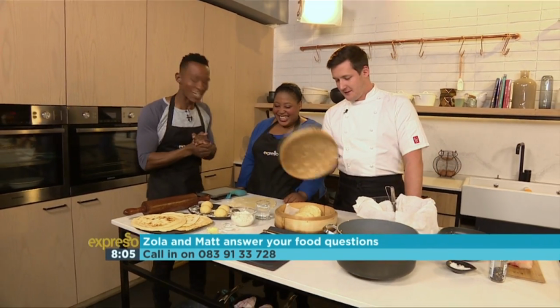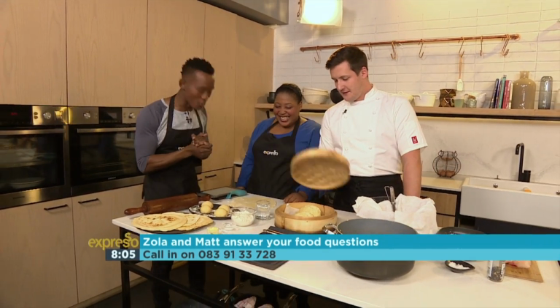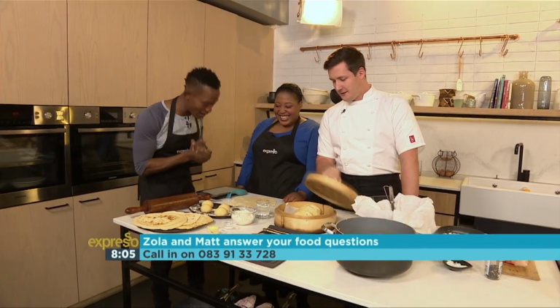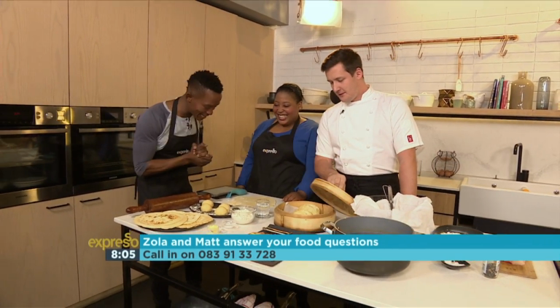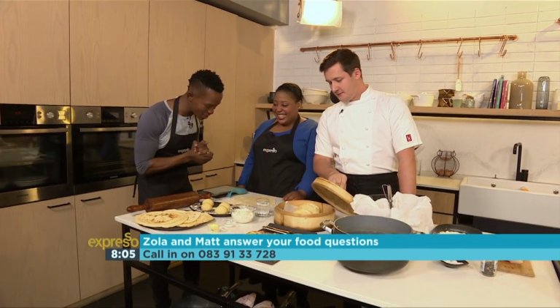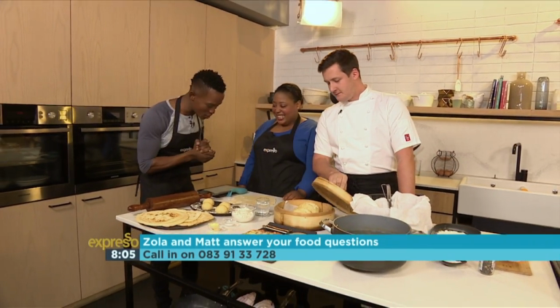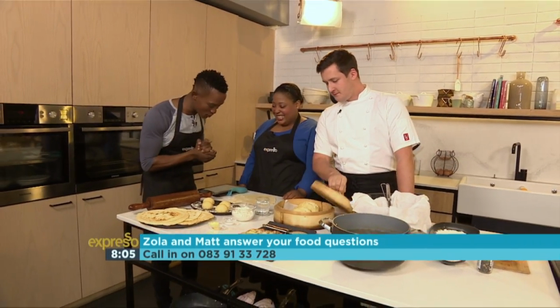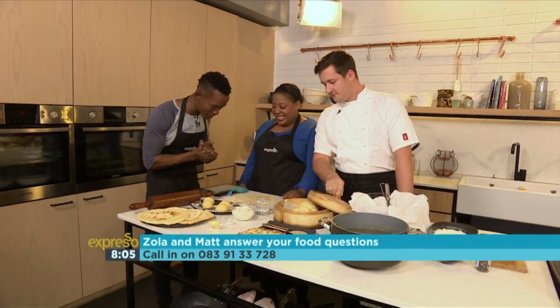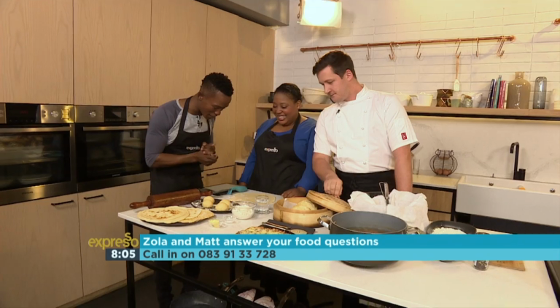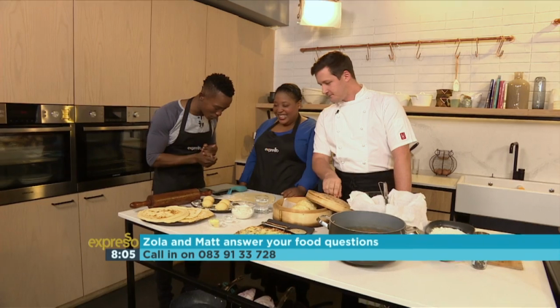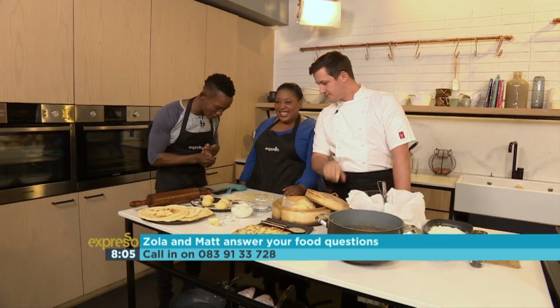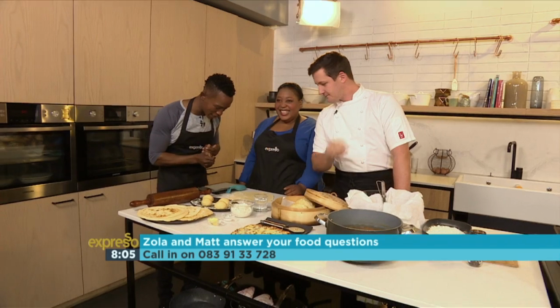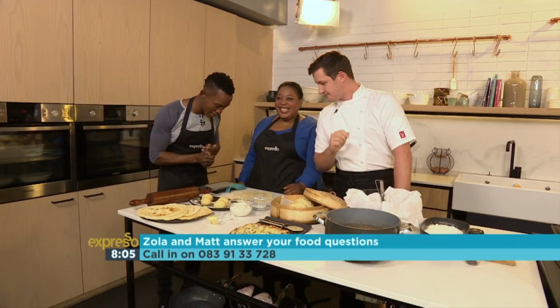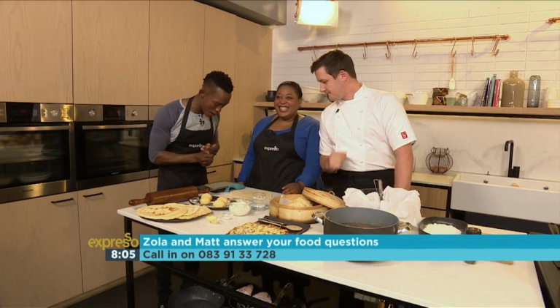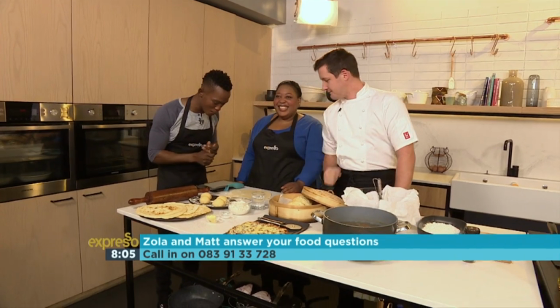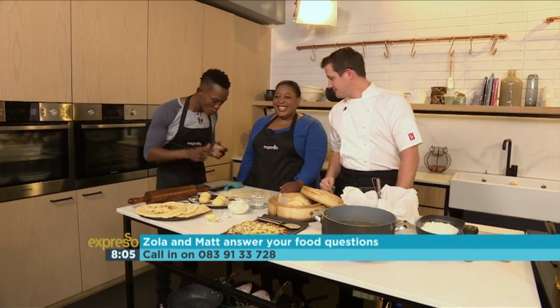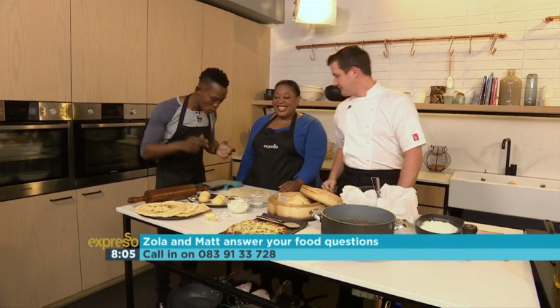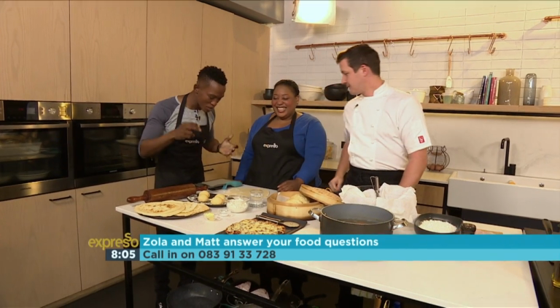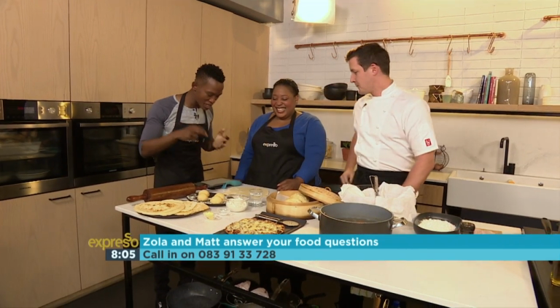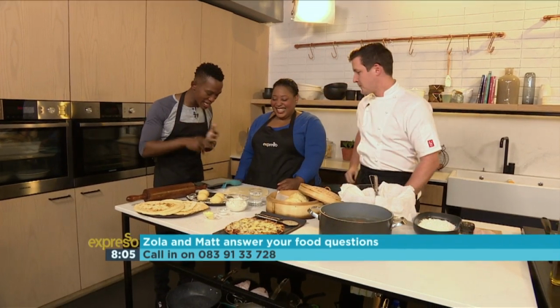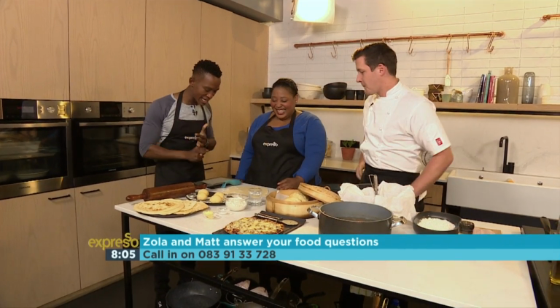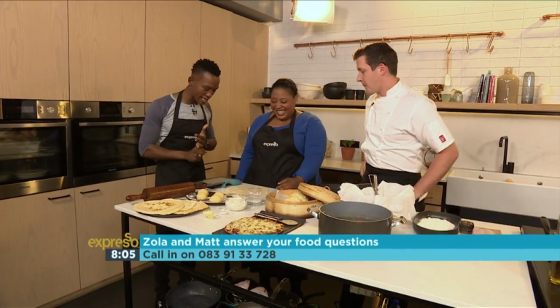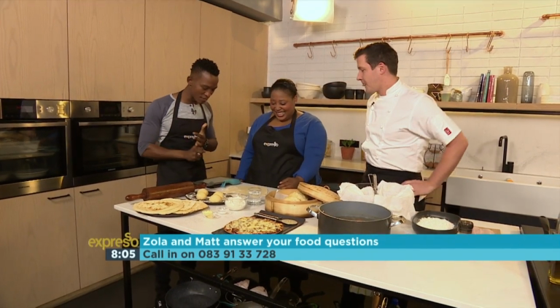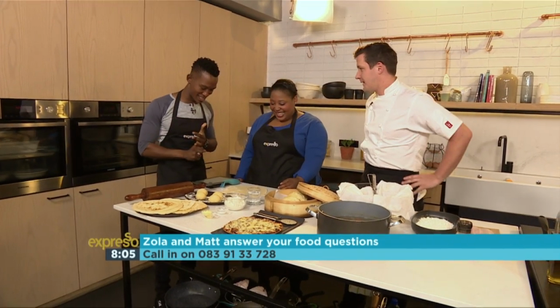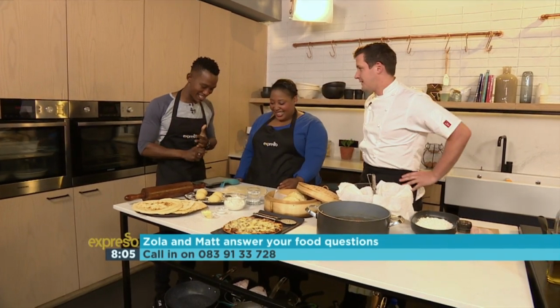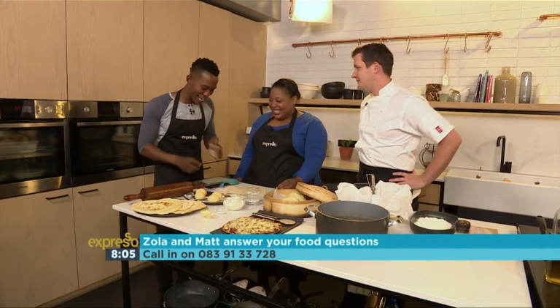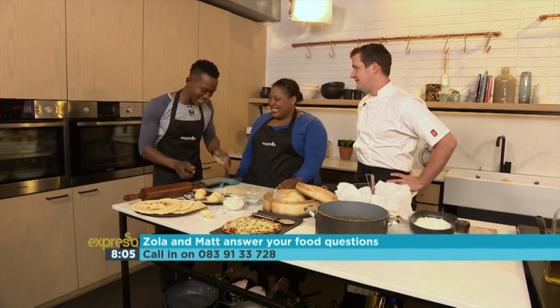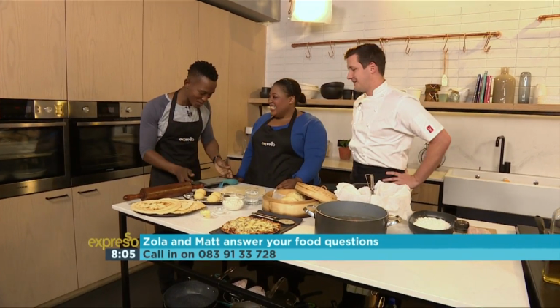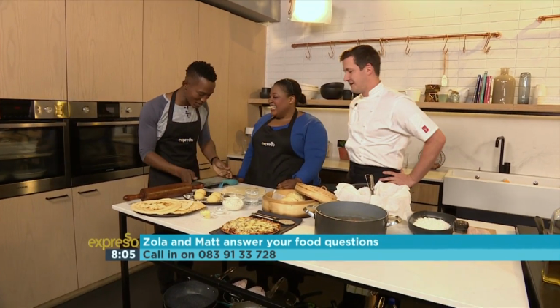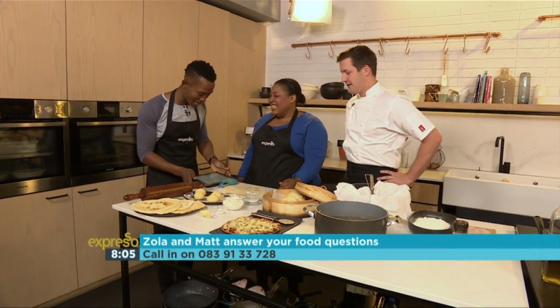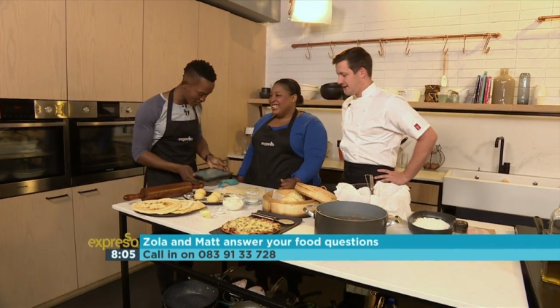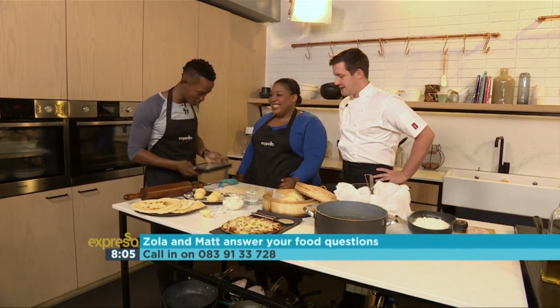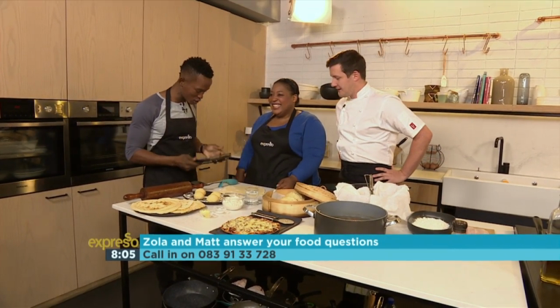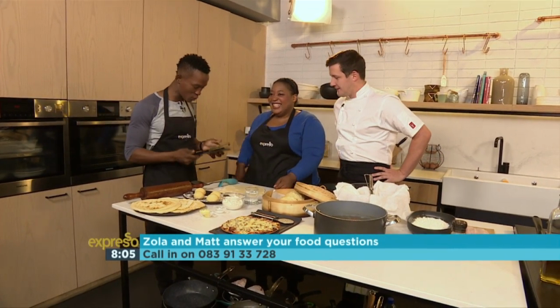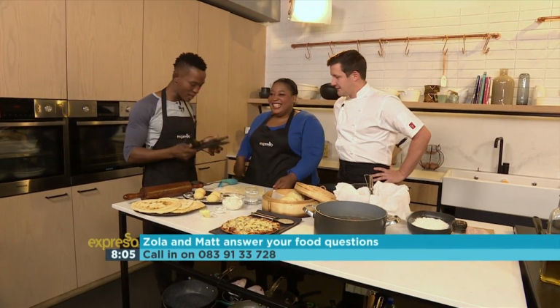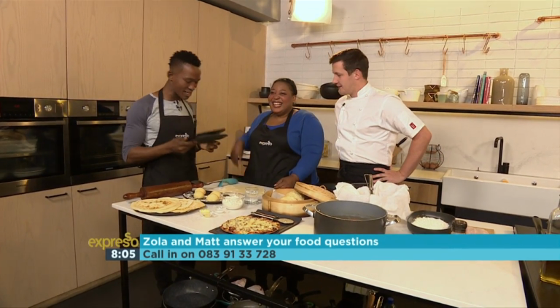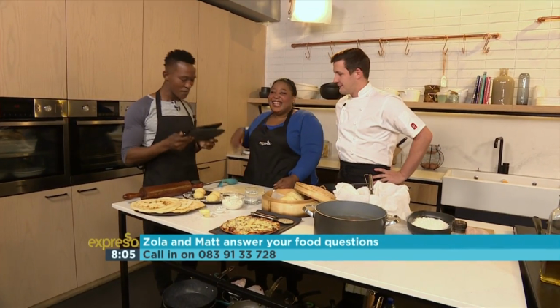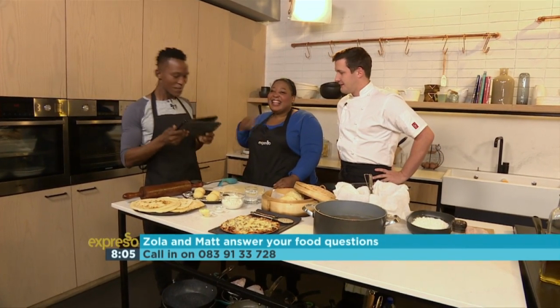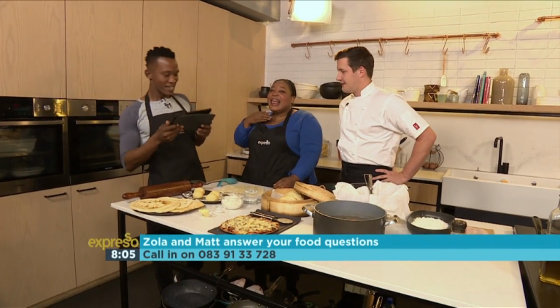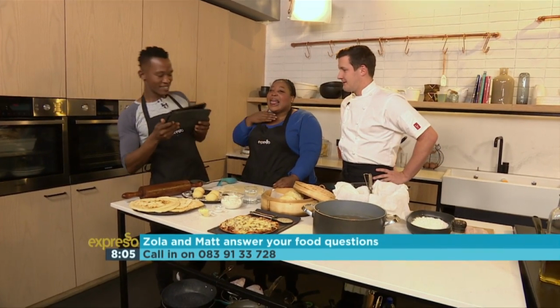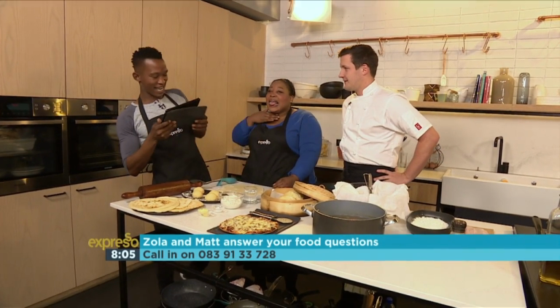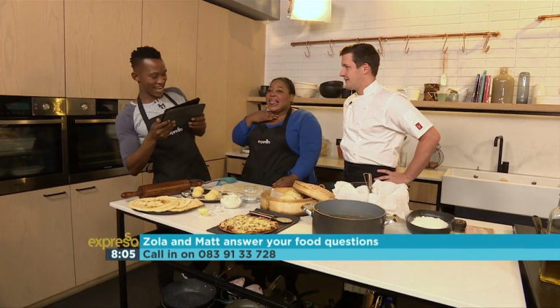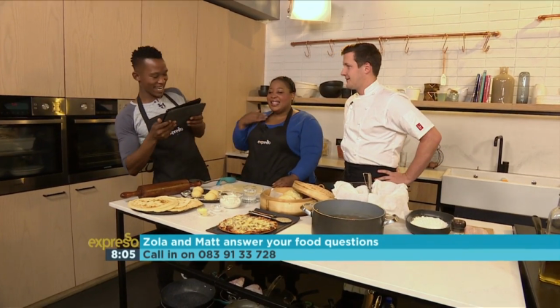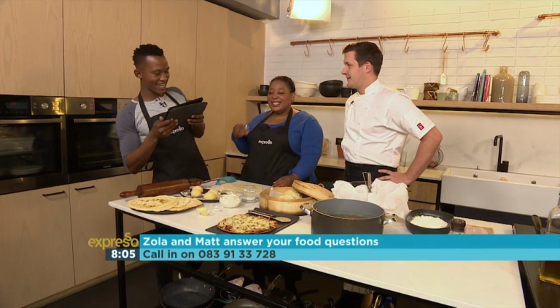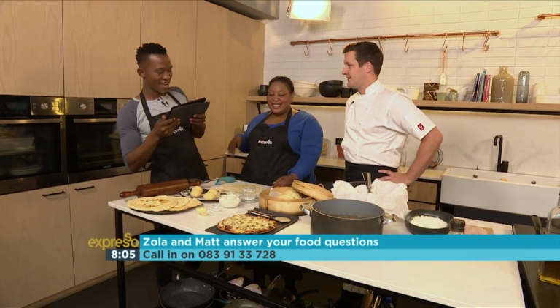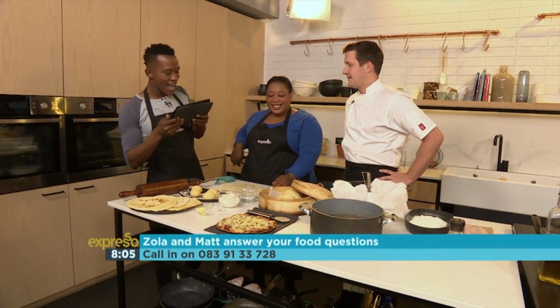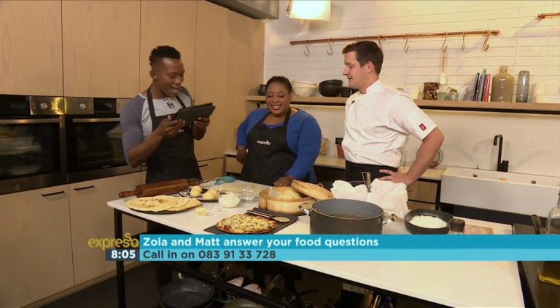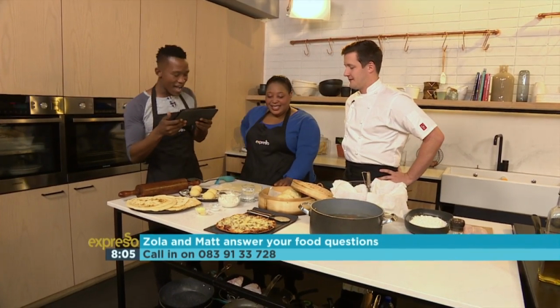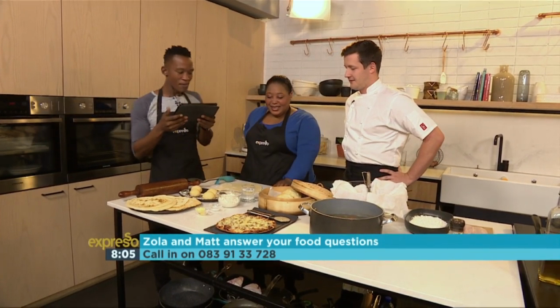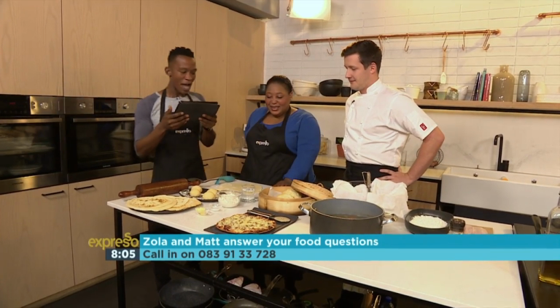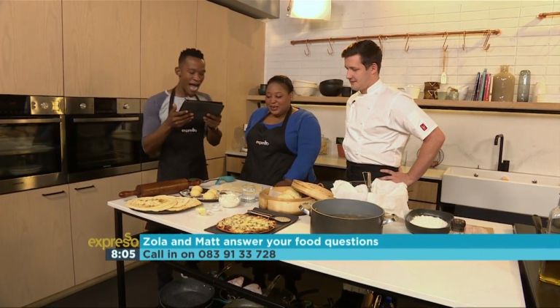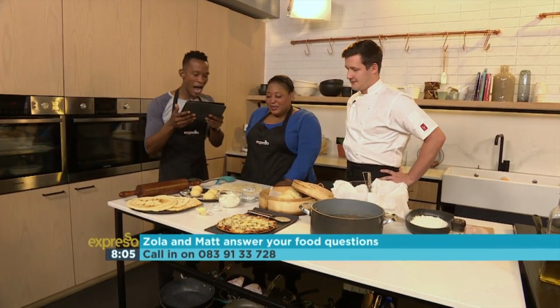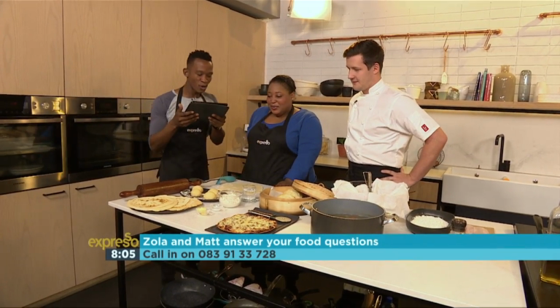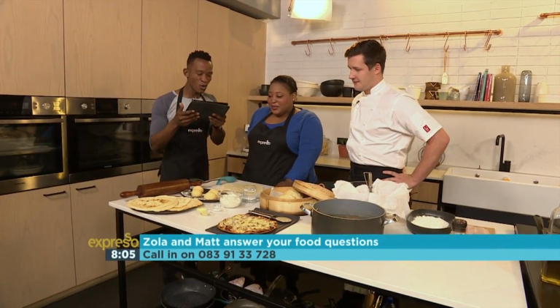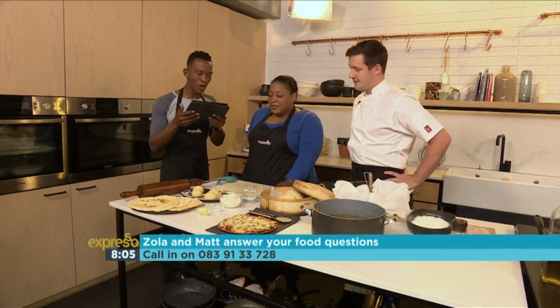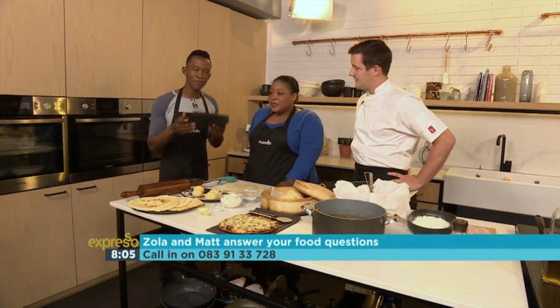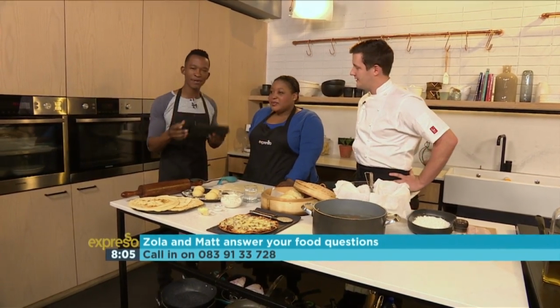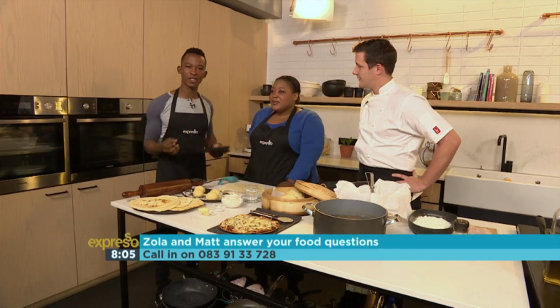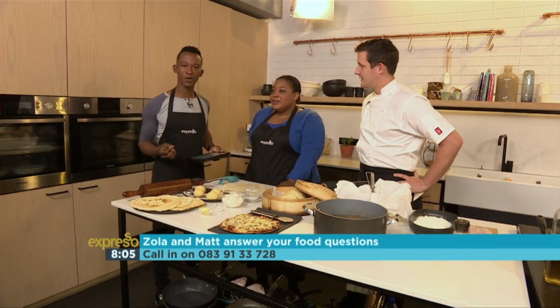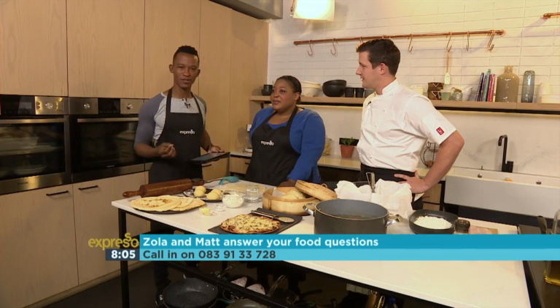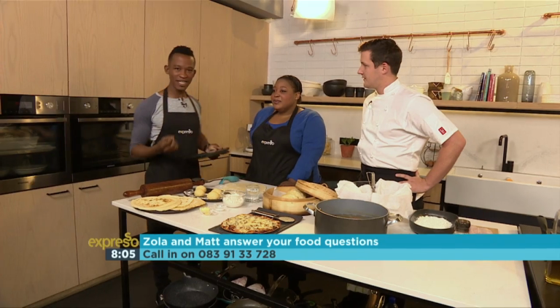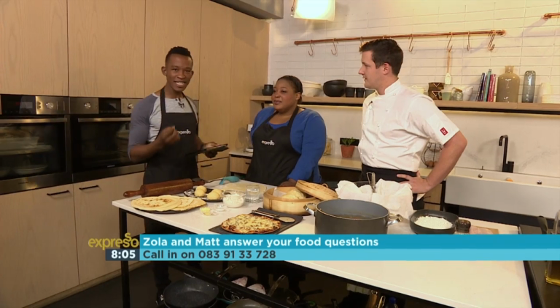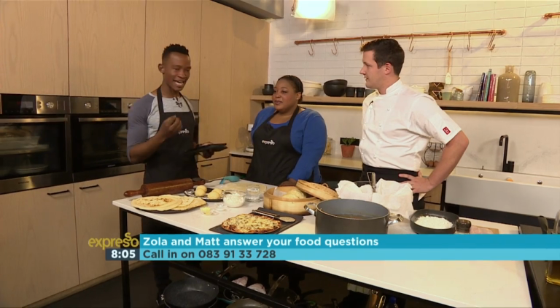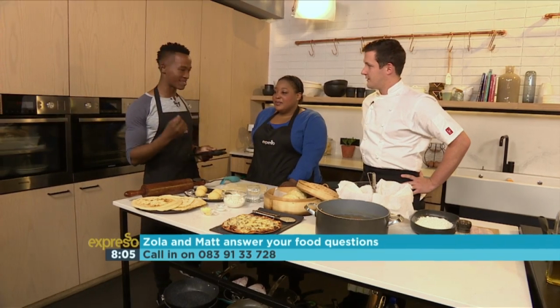Let's get right into it right now with Sally, who gave us a tweet saying: How do I make tortillas?